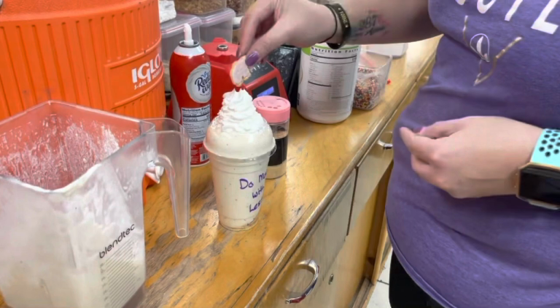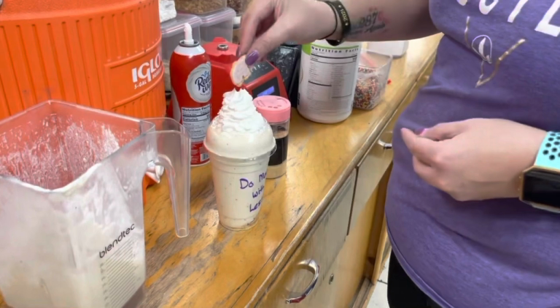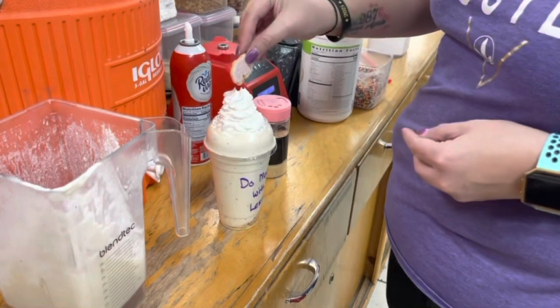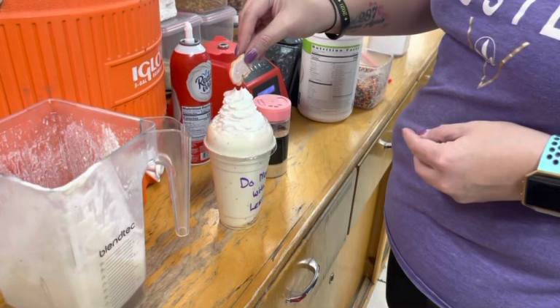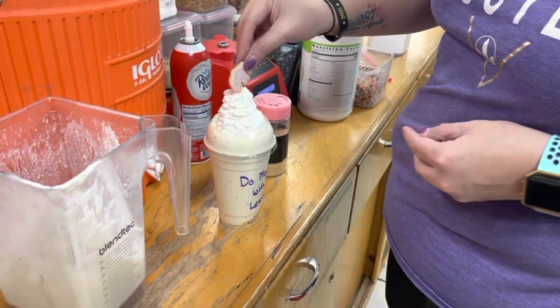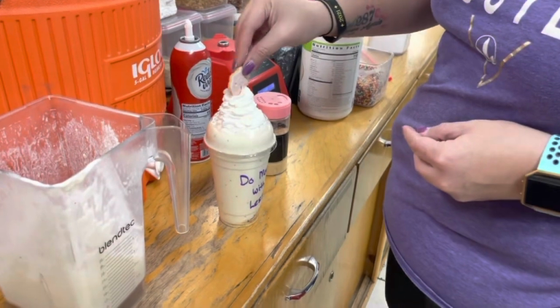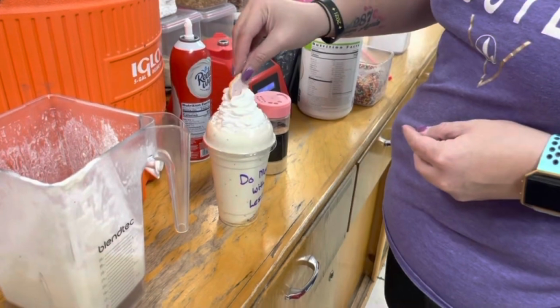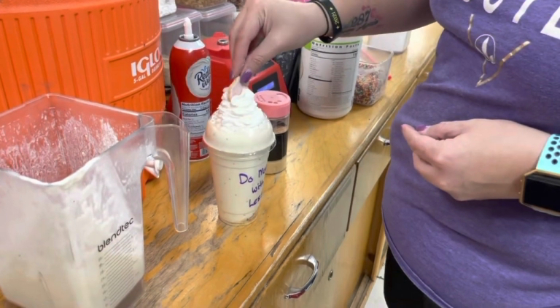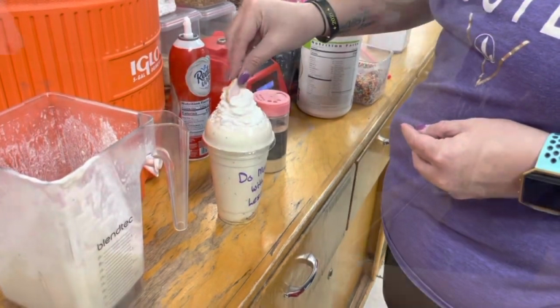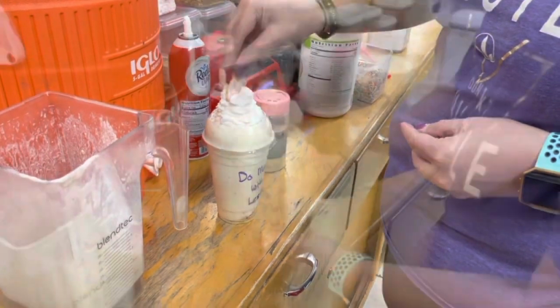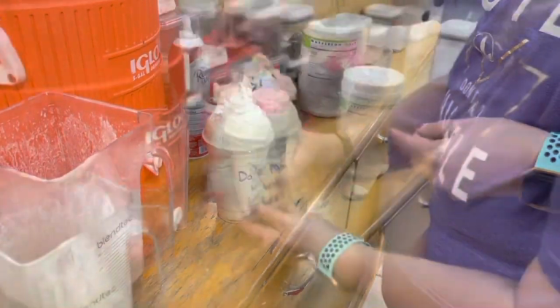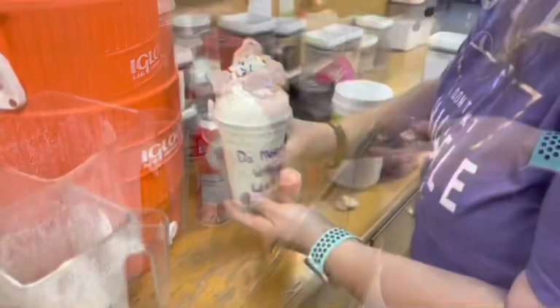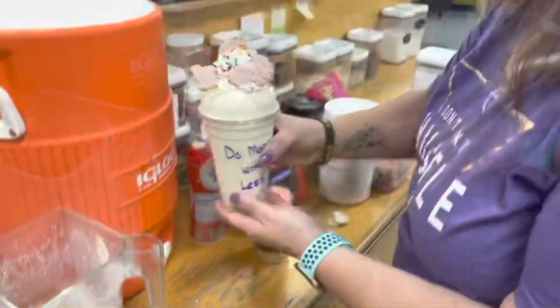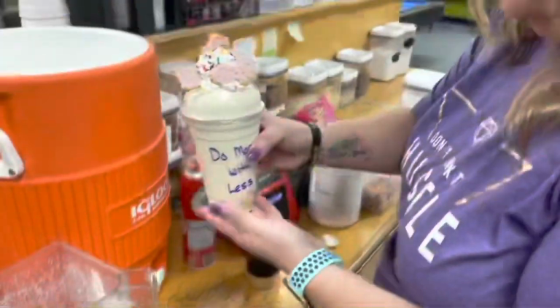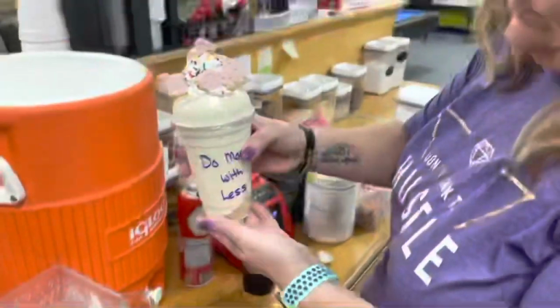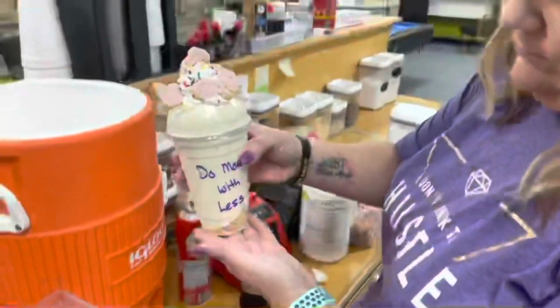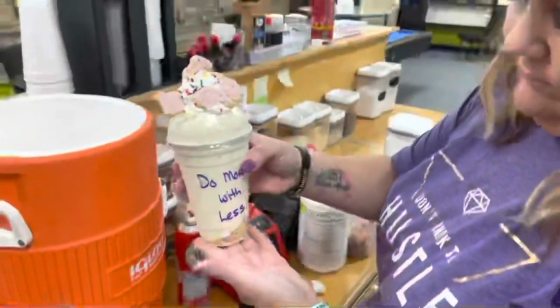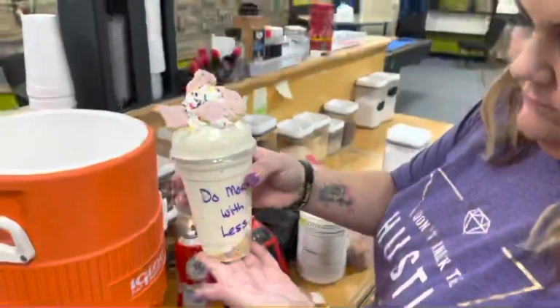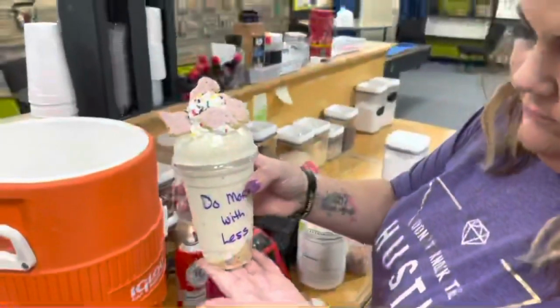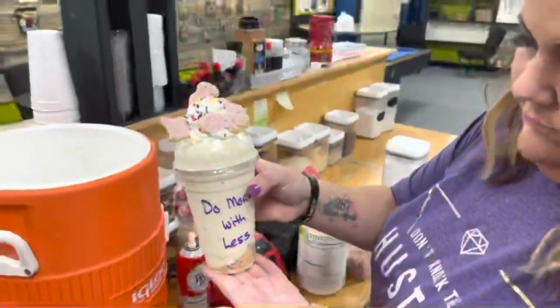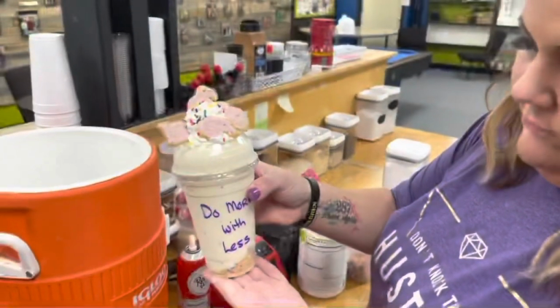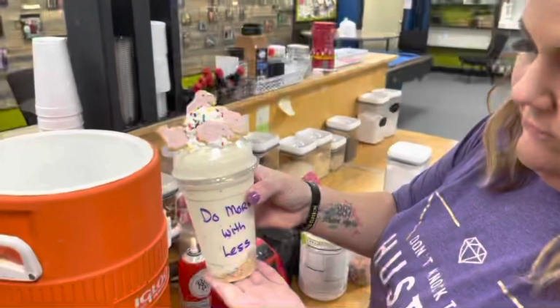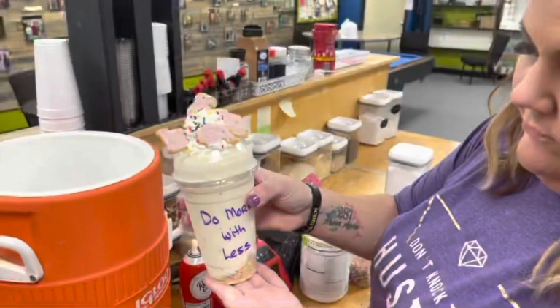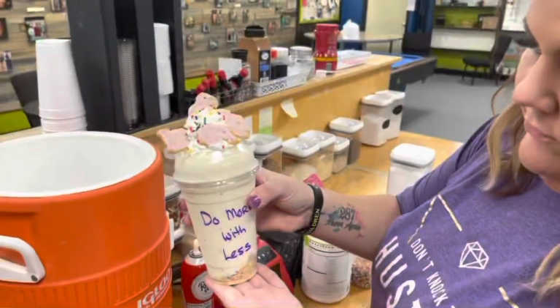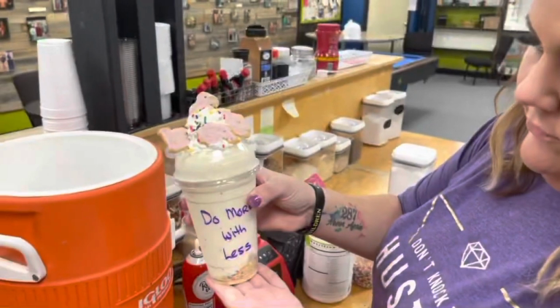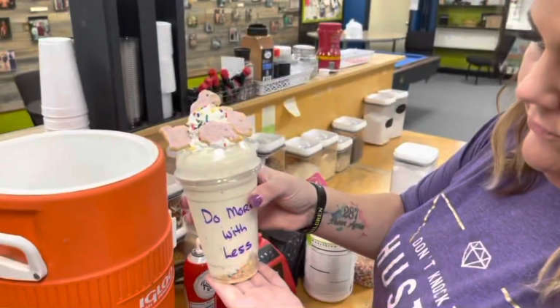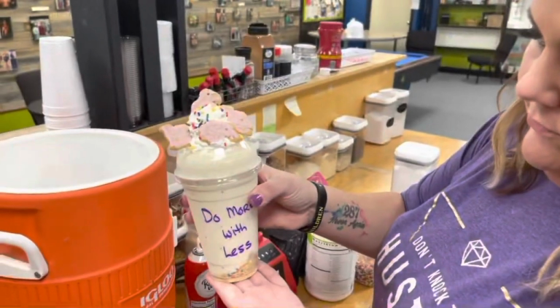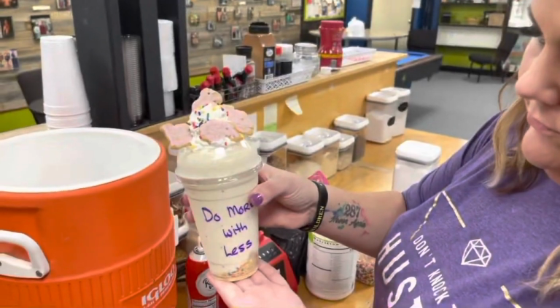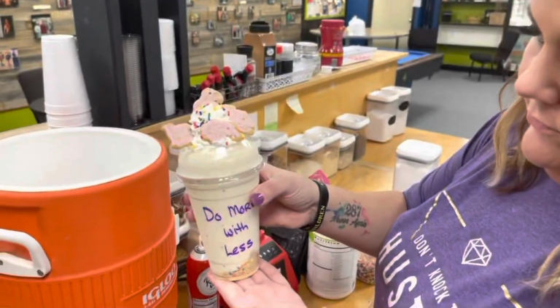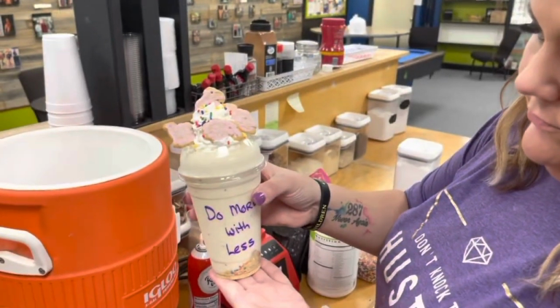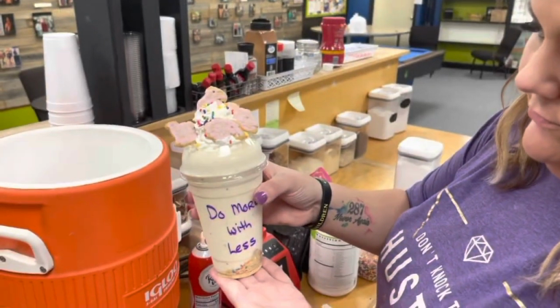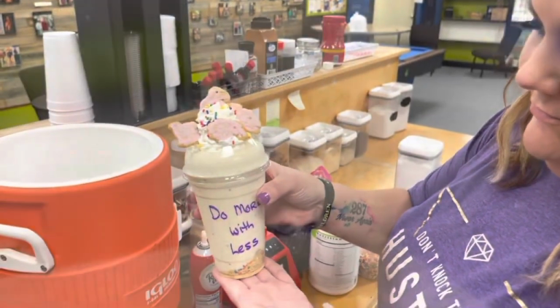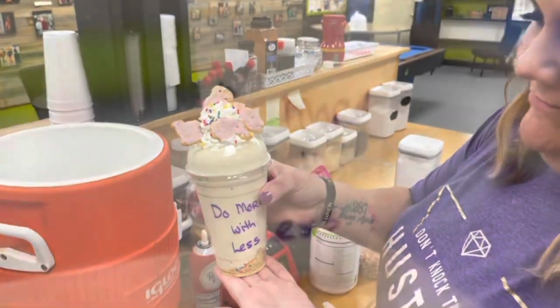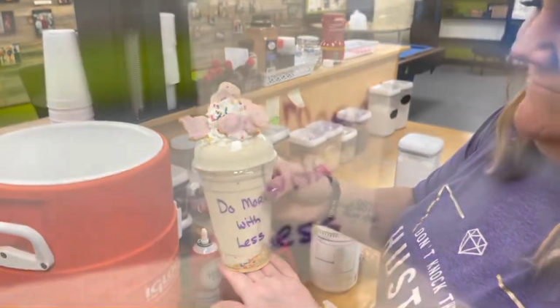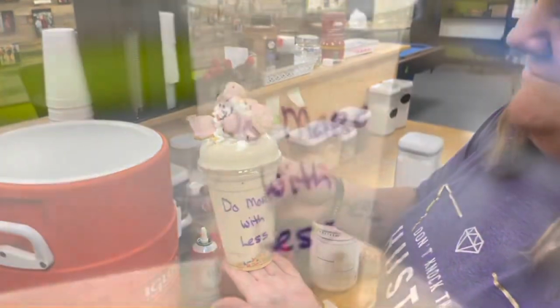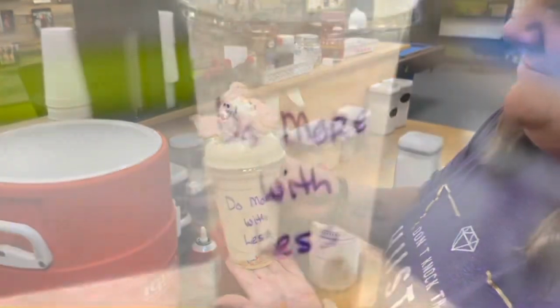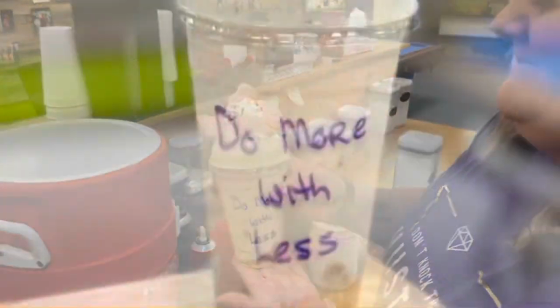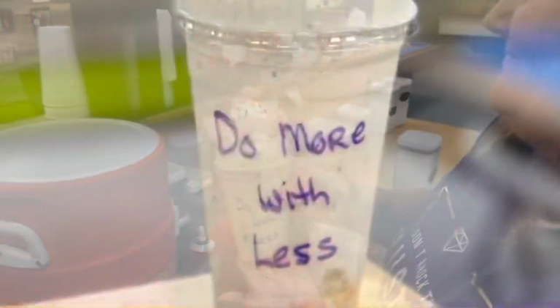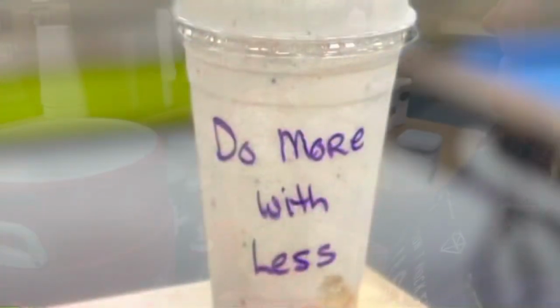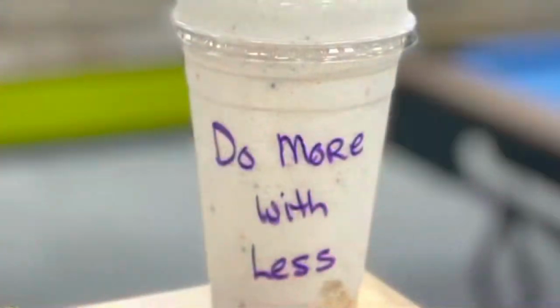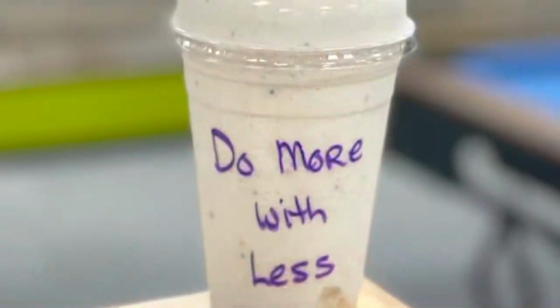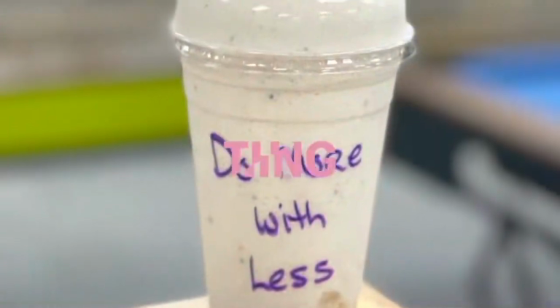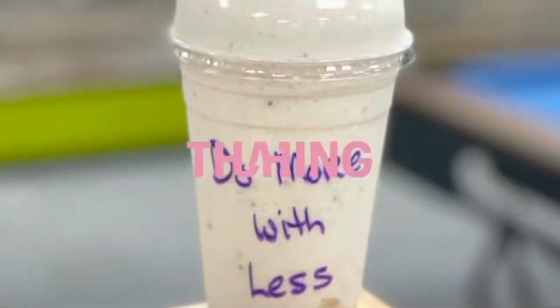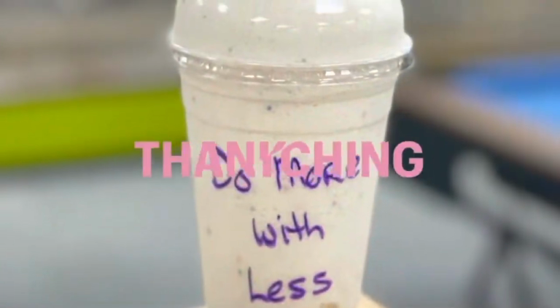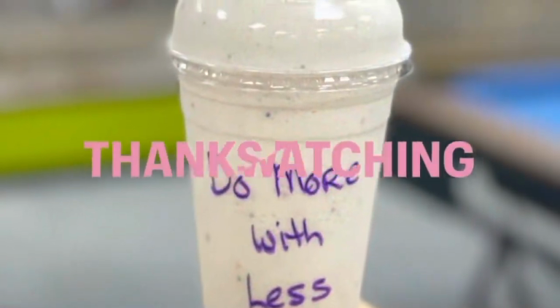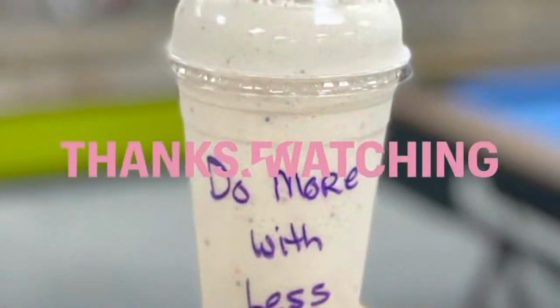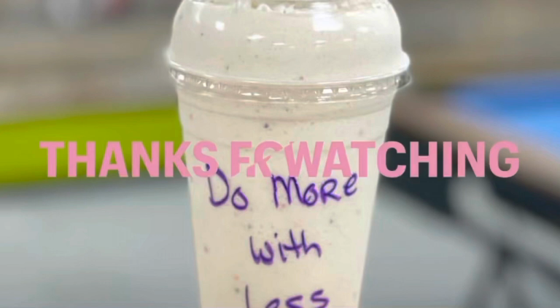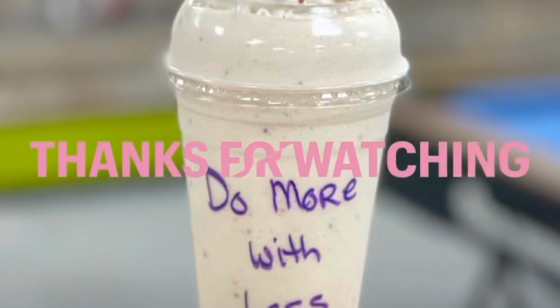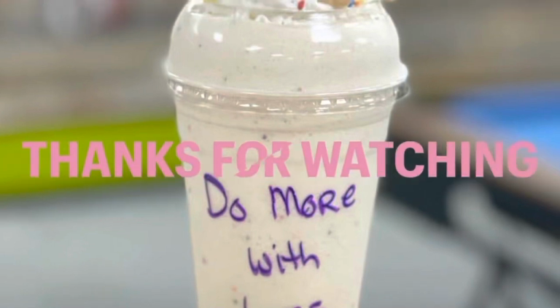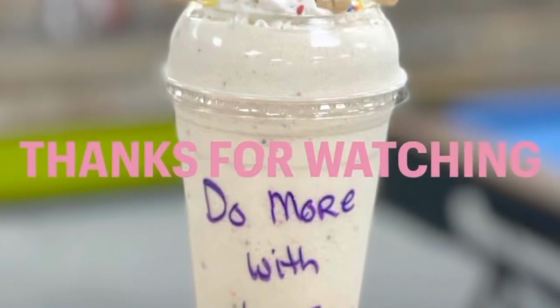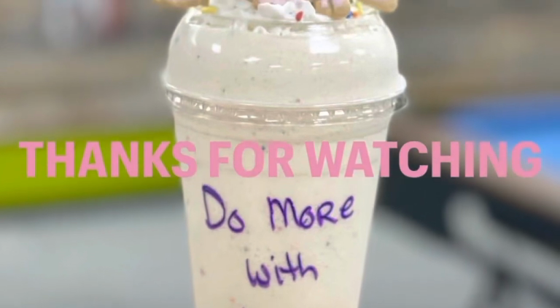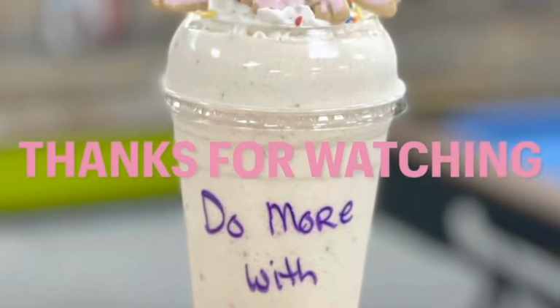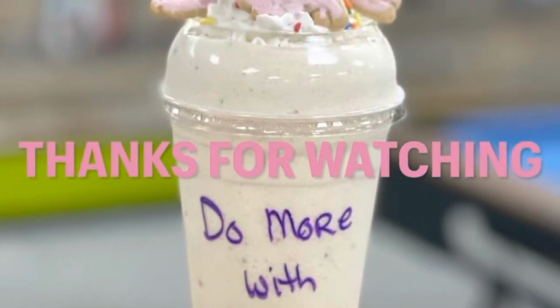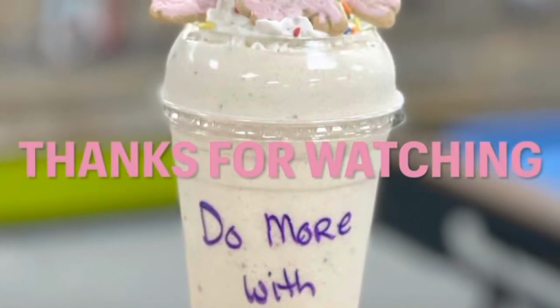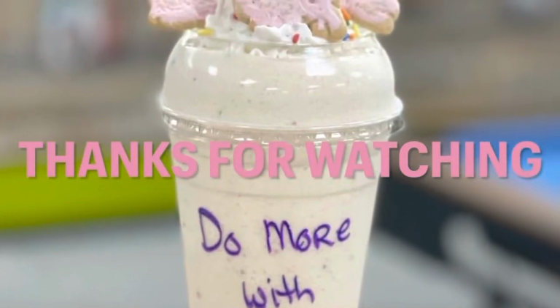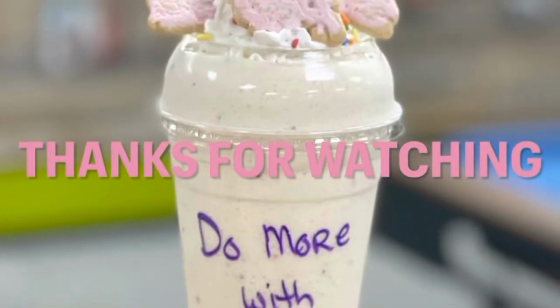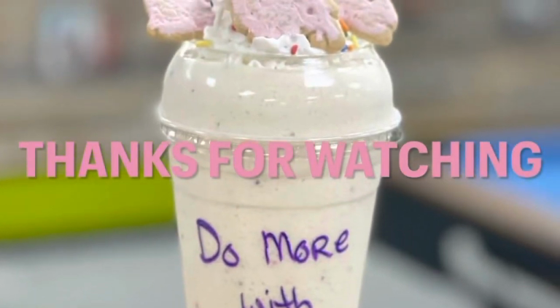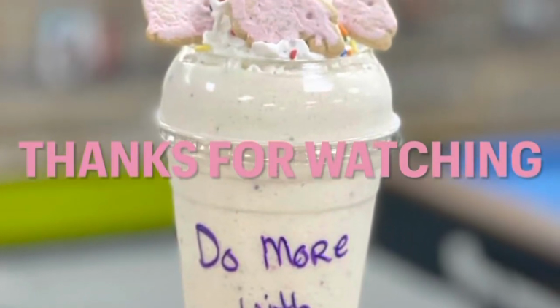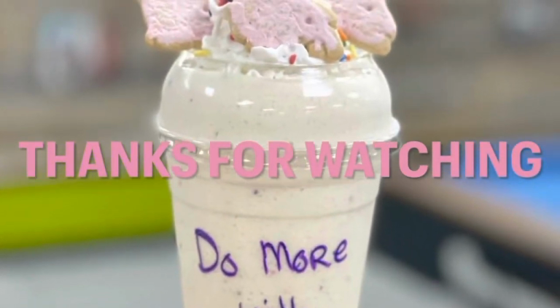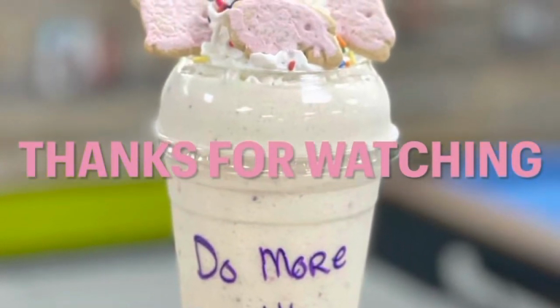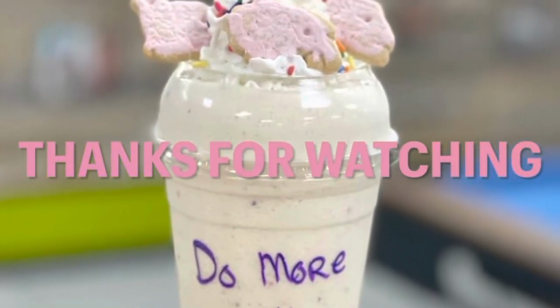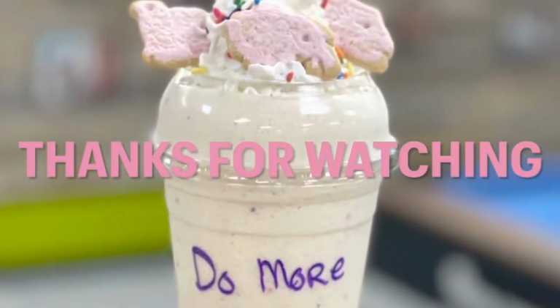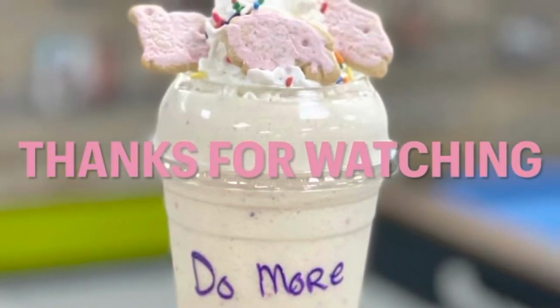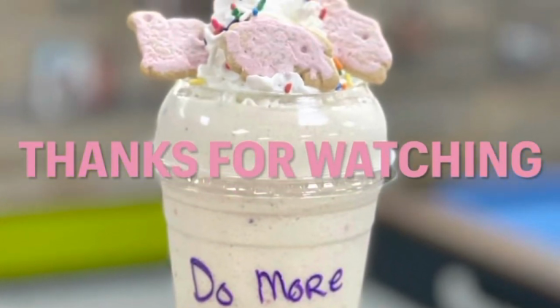And some frosted animal crackers and some sprinkles, and that's it — that's how you make the frosted animal cookie shake. Thanks for watching!